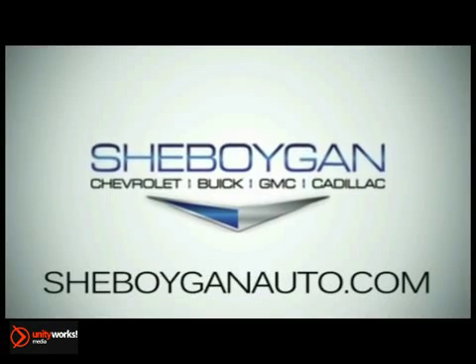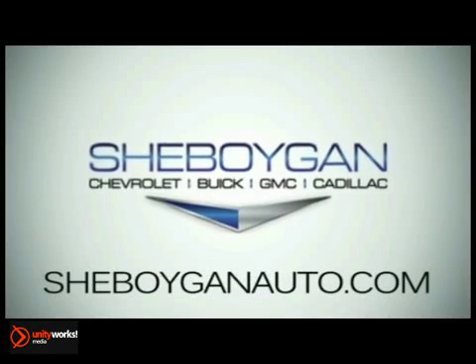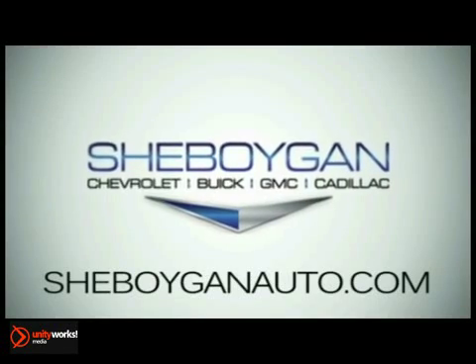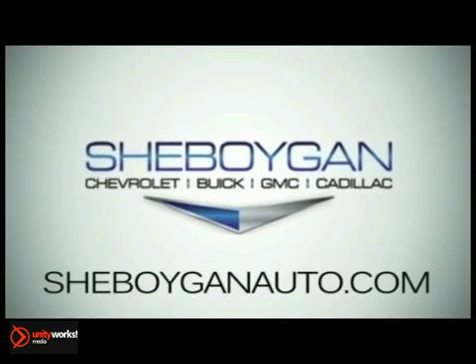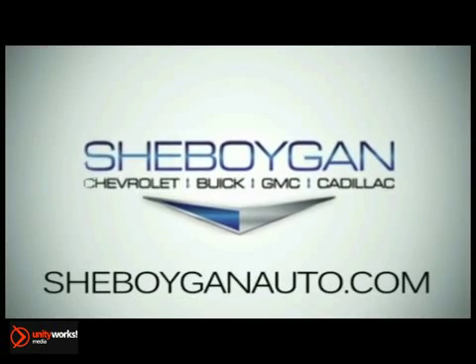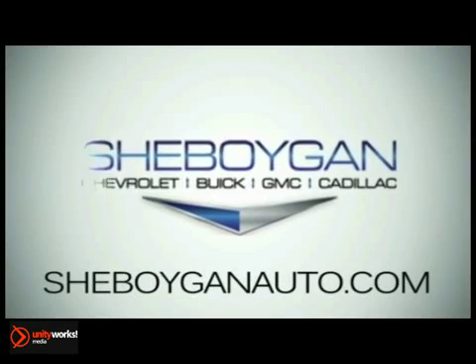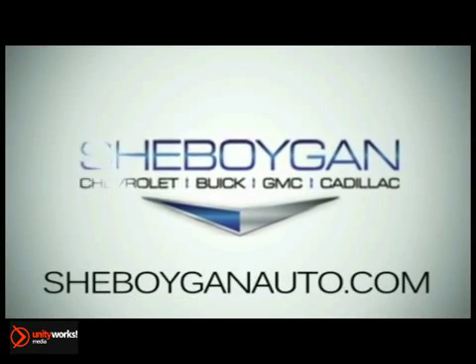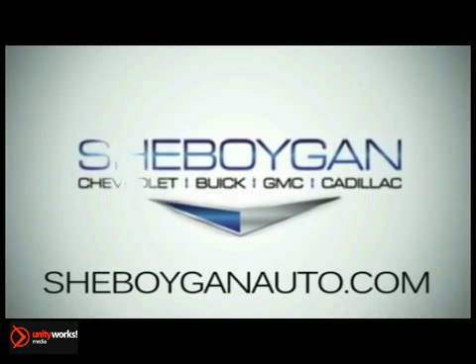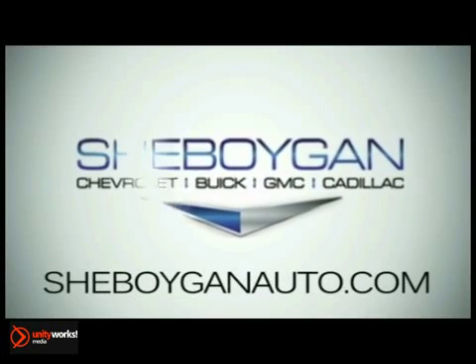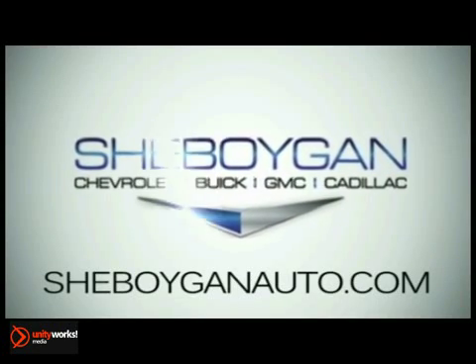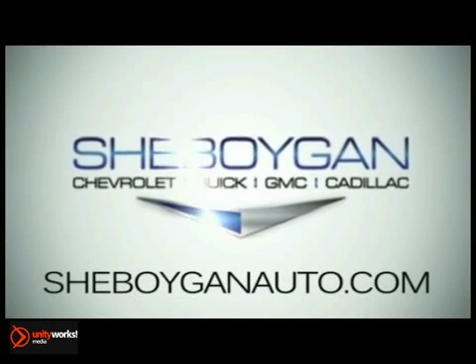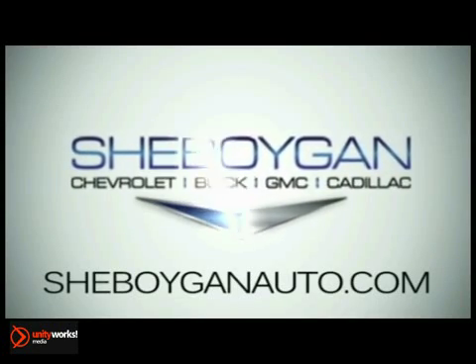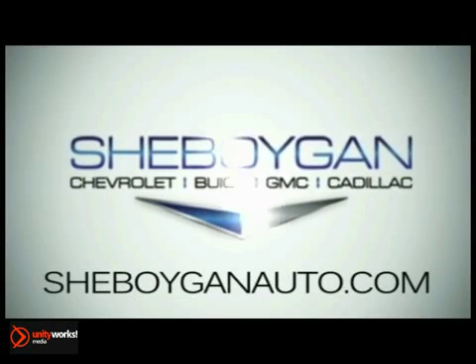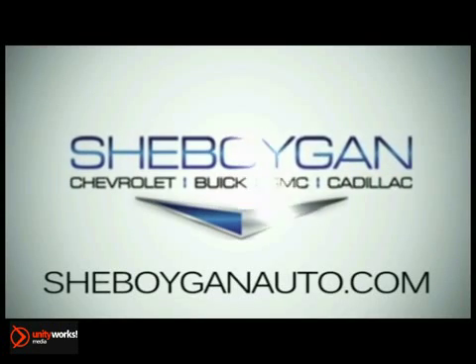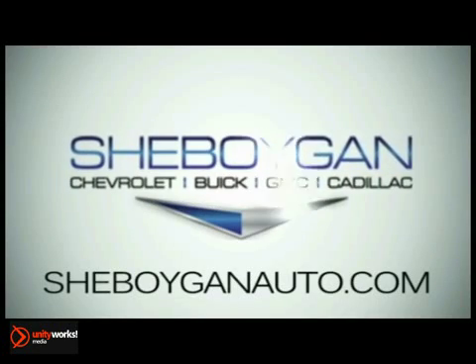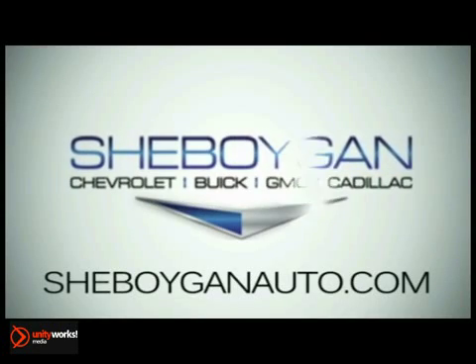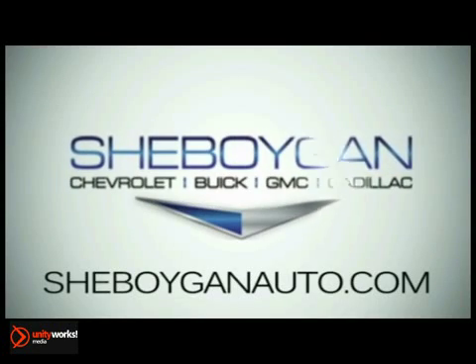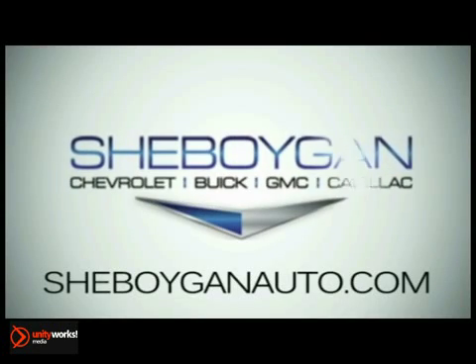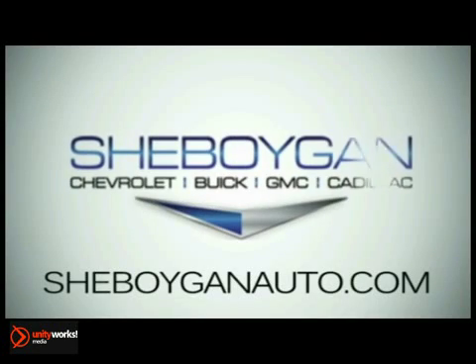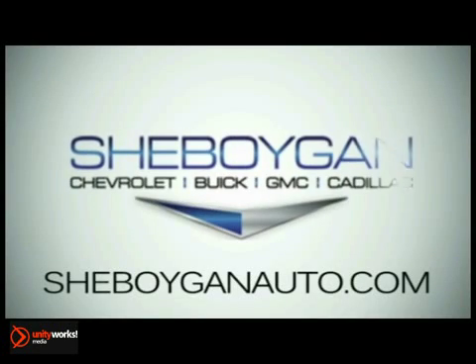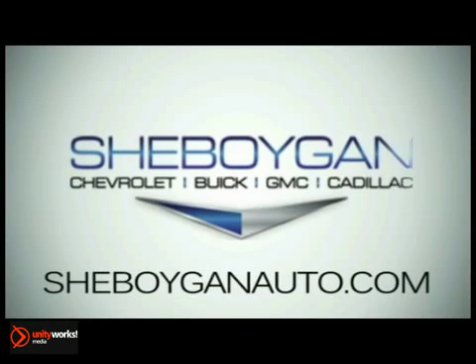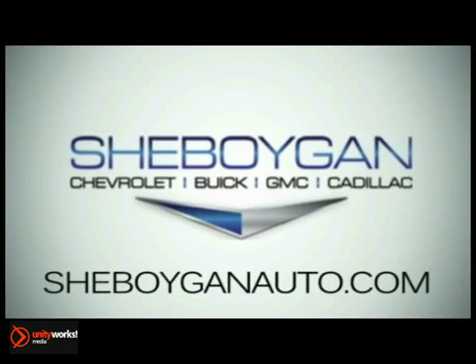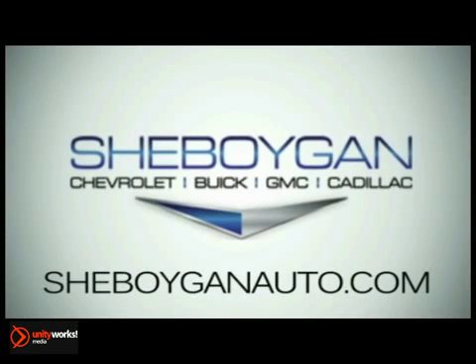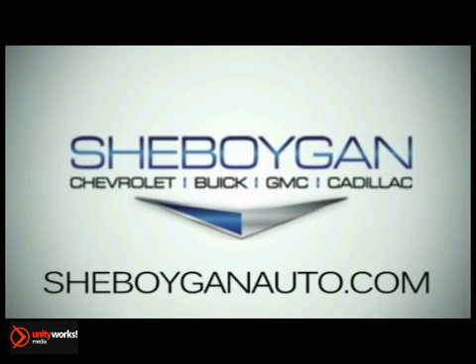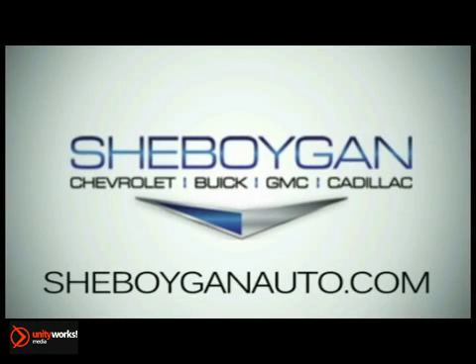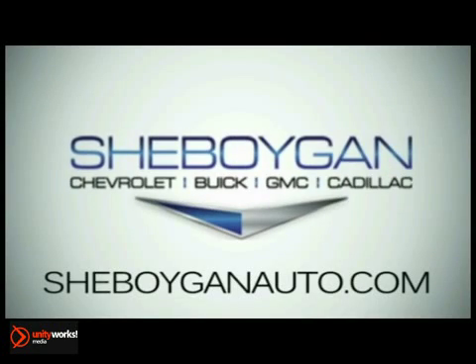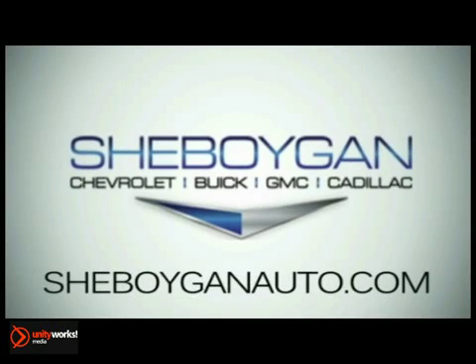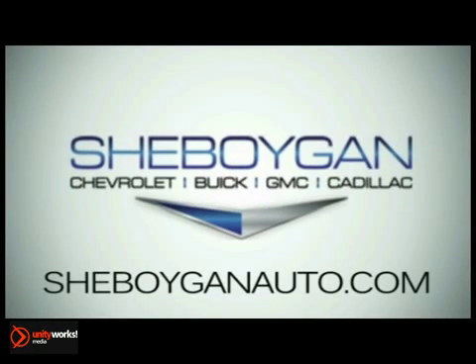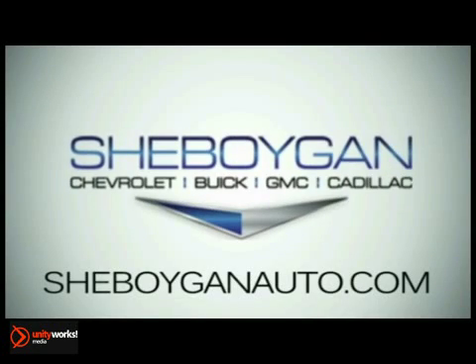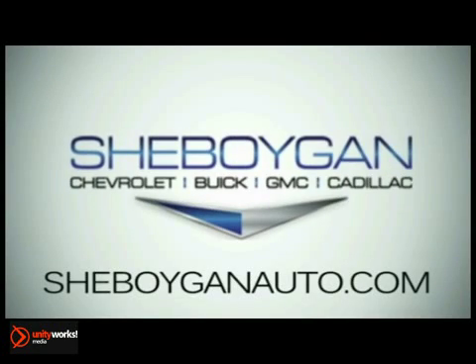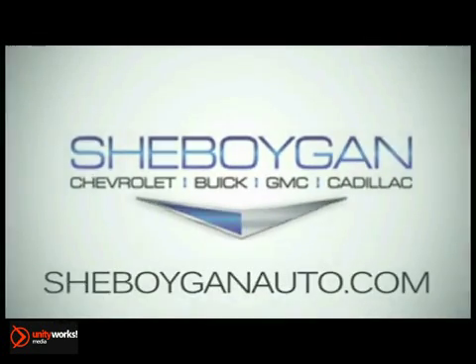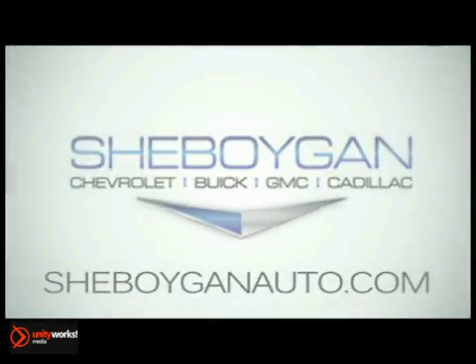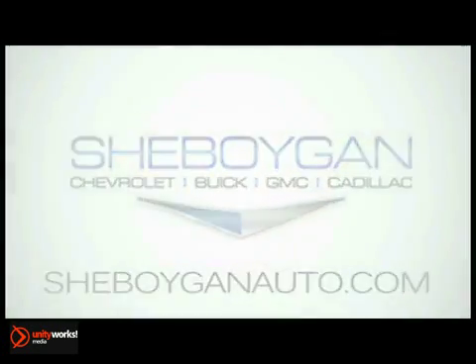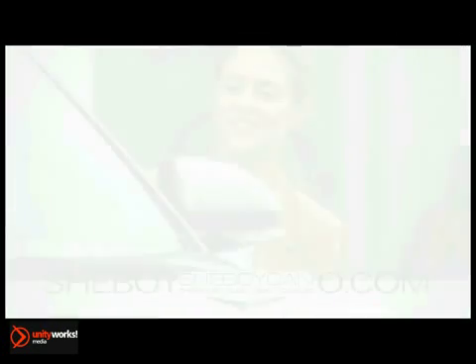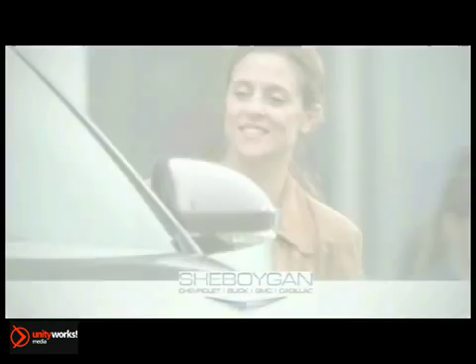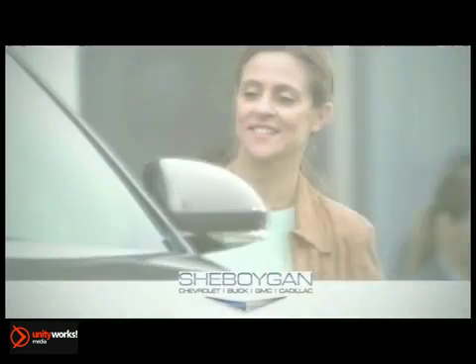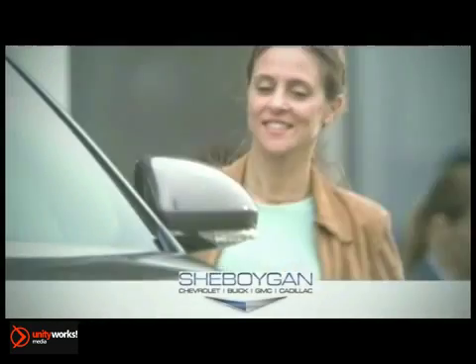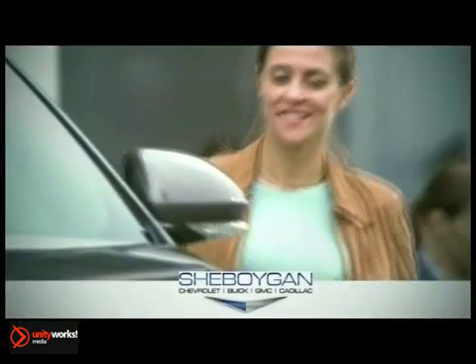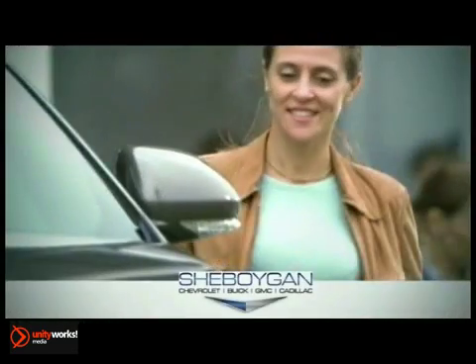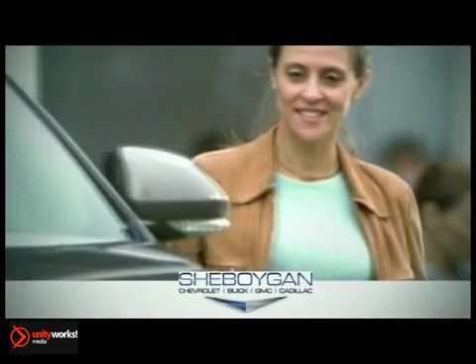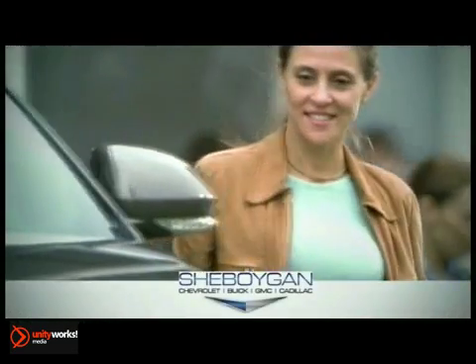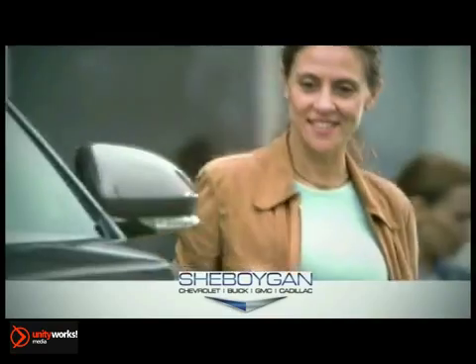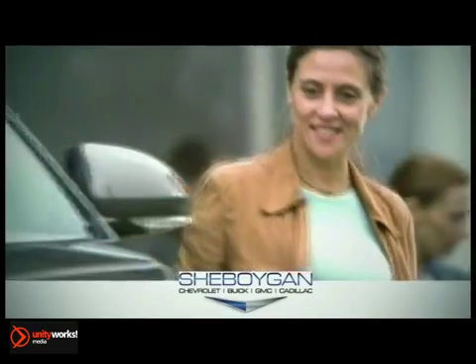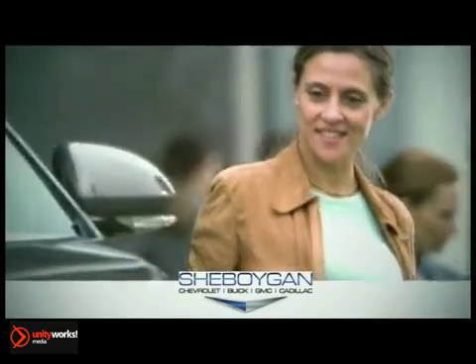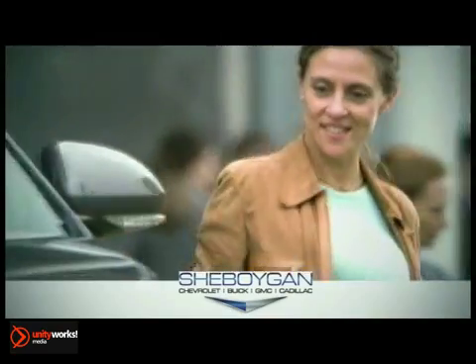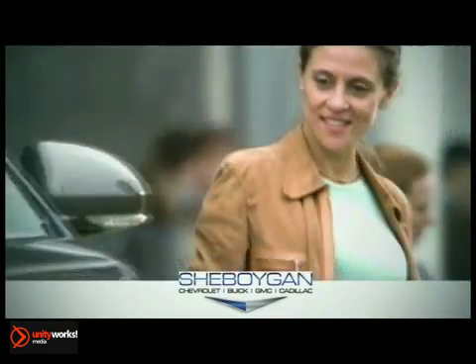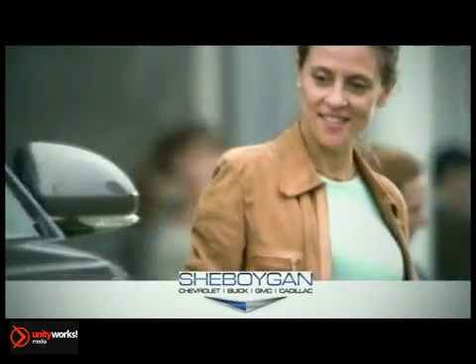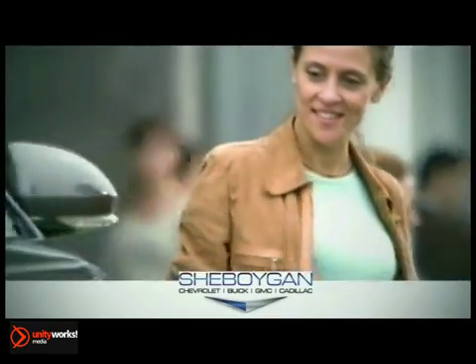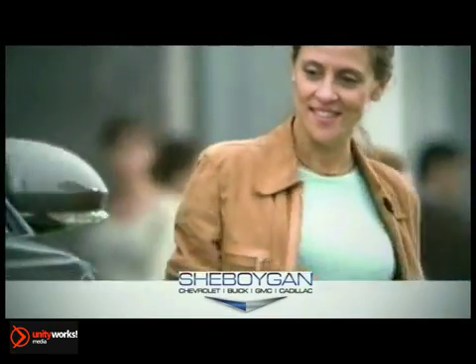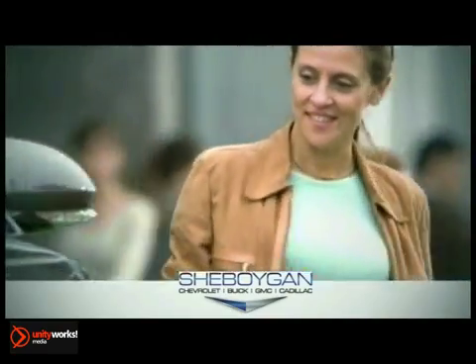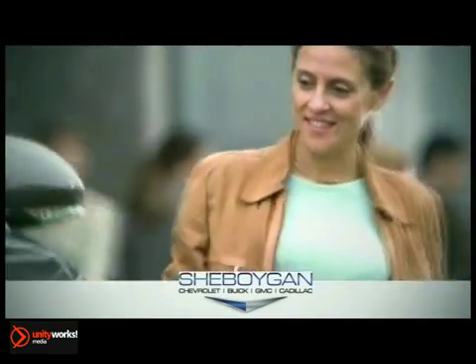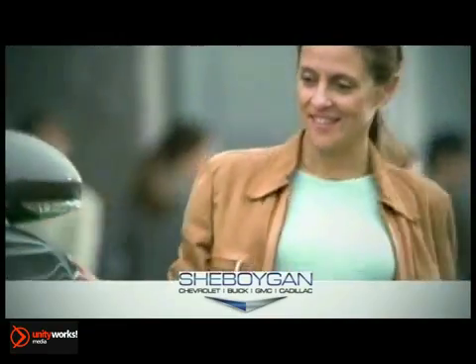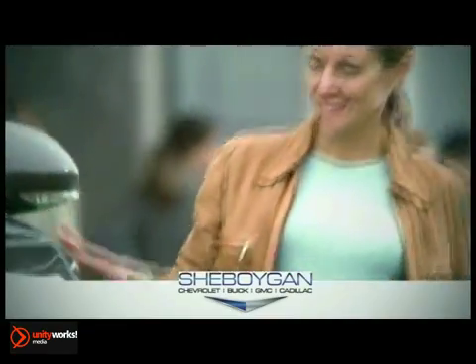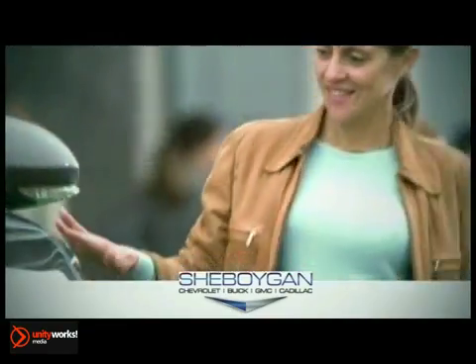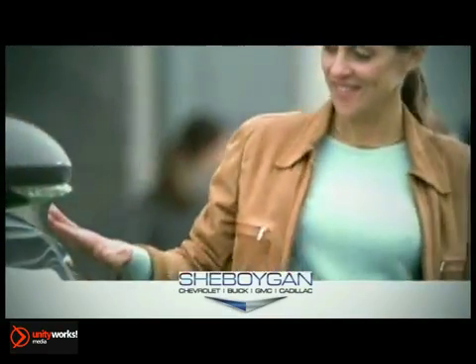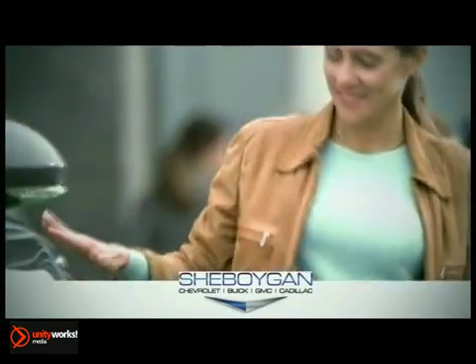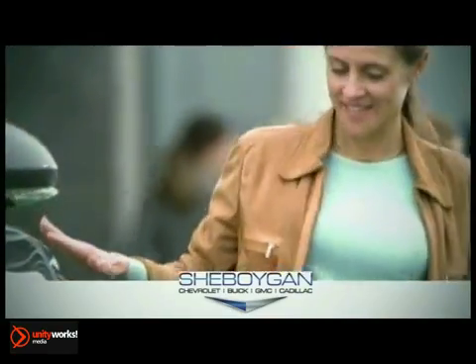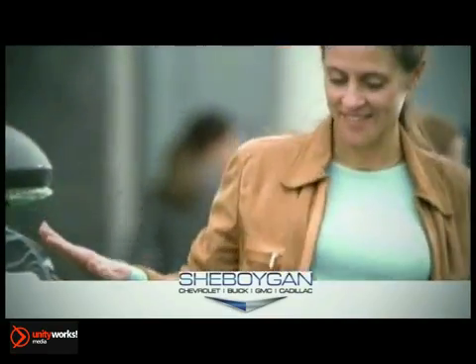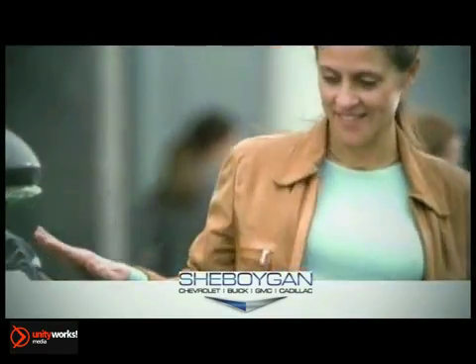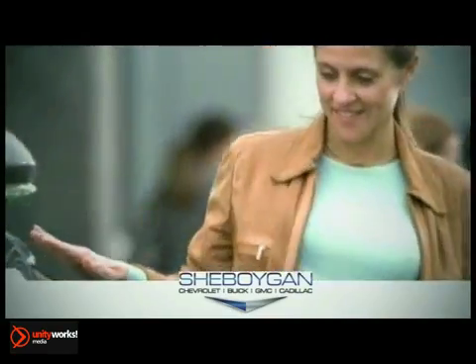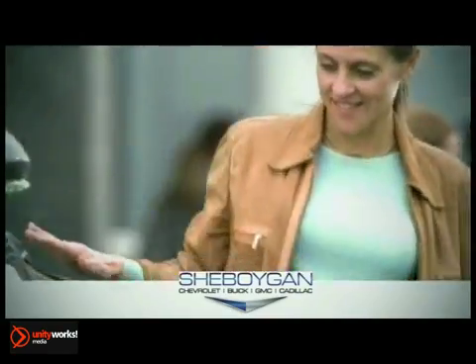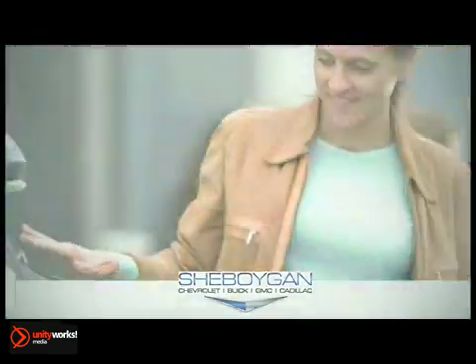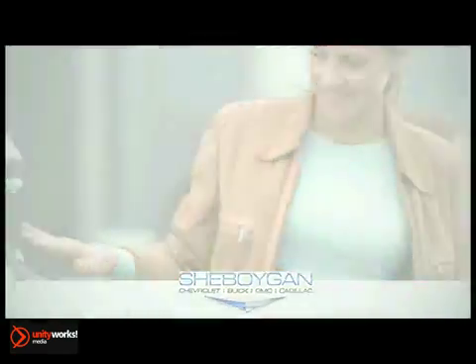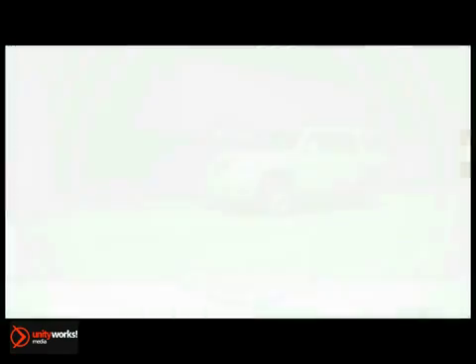At Cheboygan Chevrolet Buick GMC Cadillac, we treat you as friends and family in a stress-free environment.